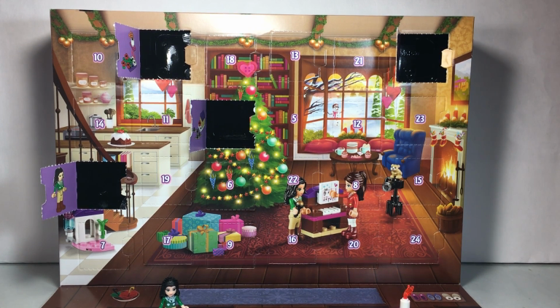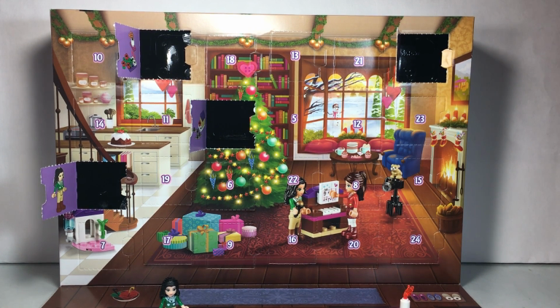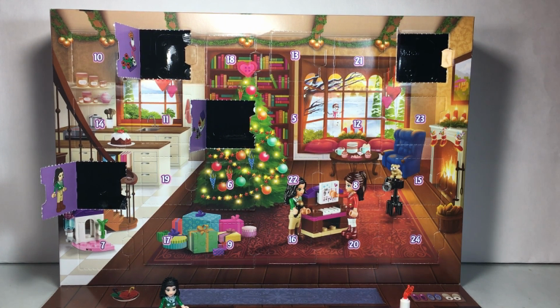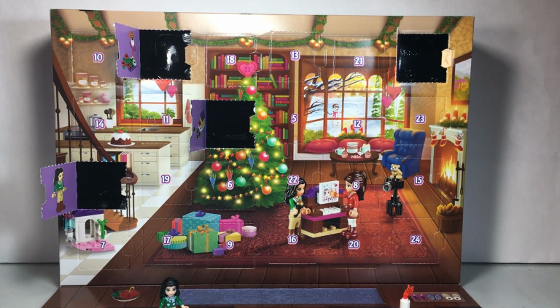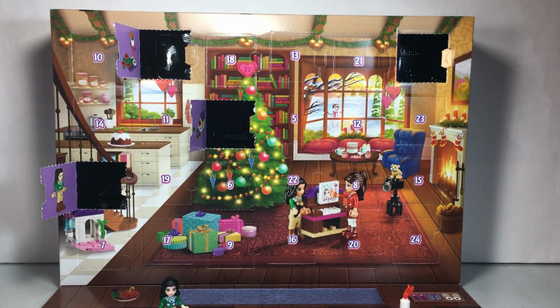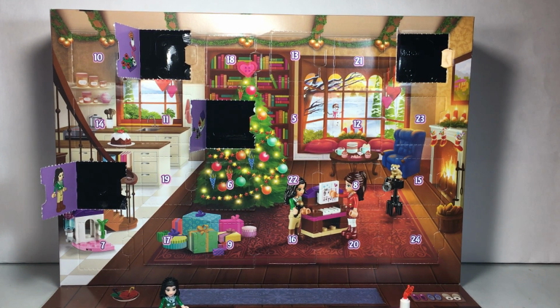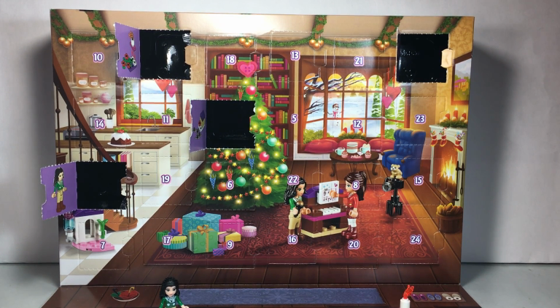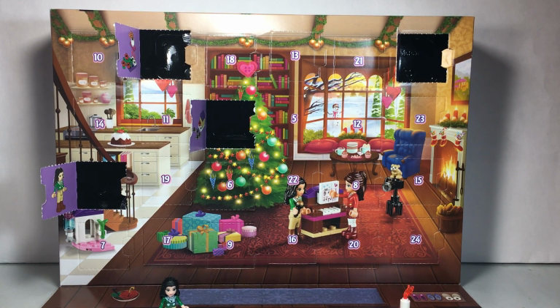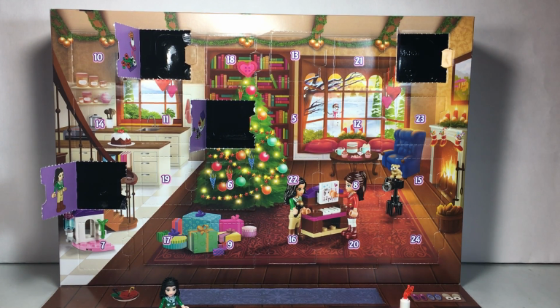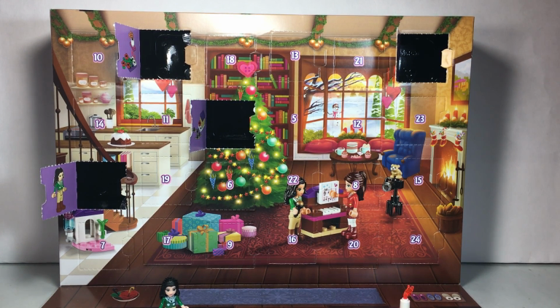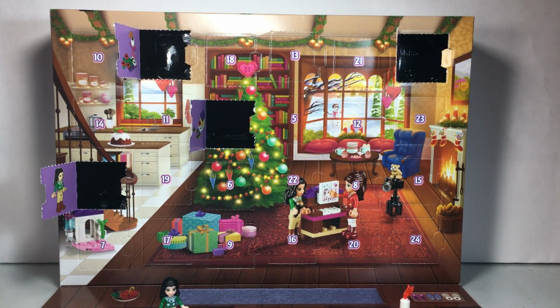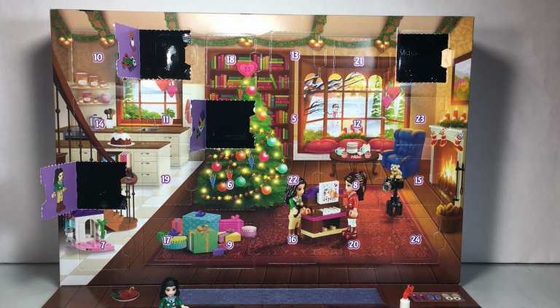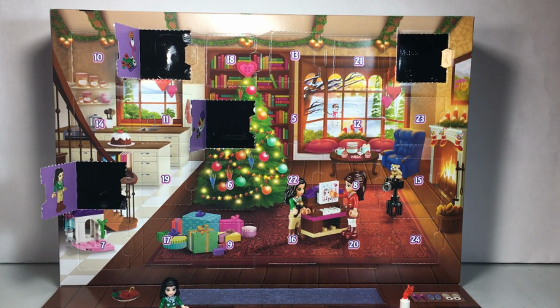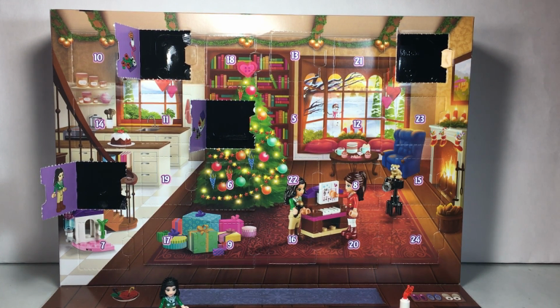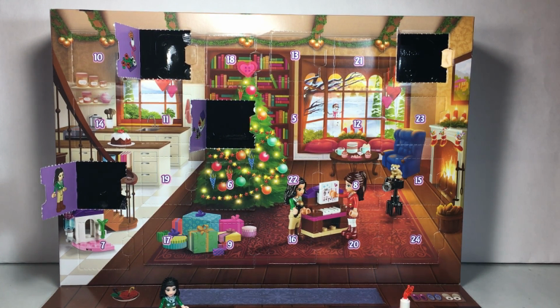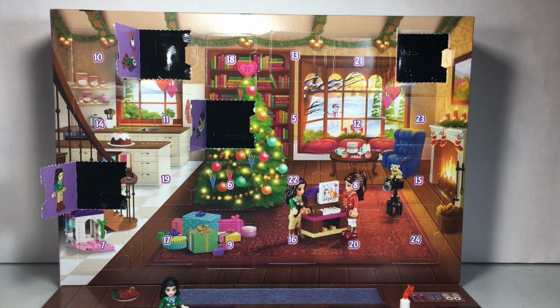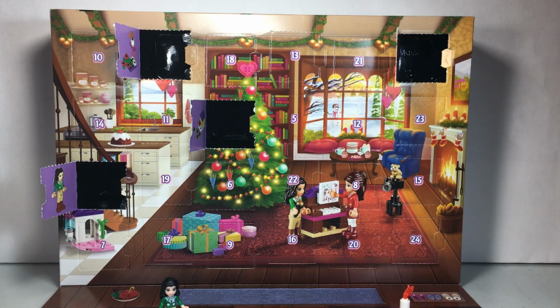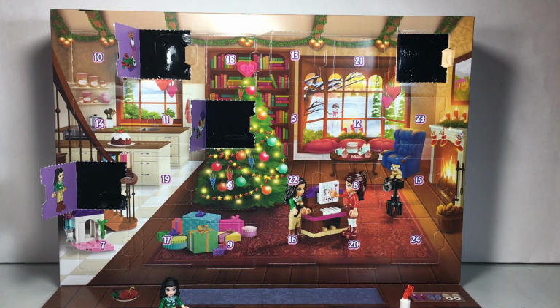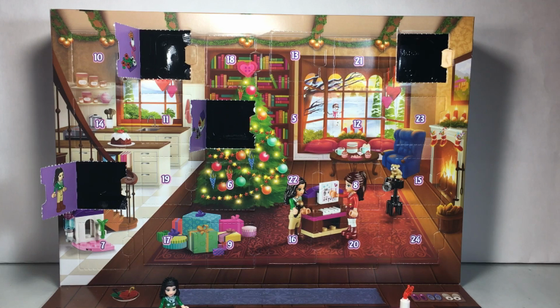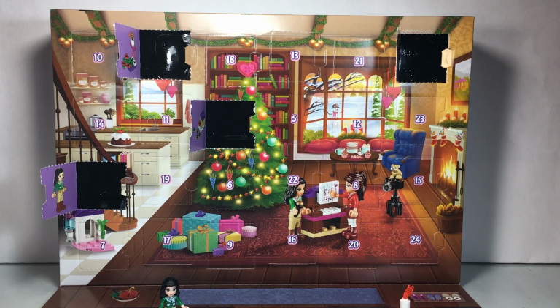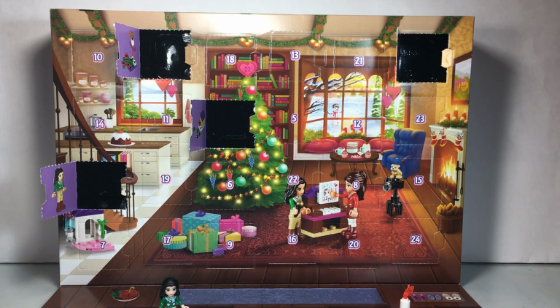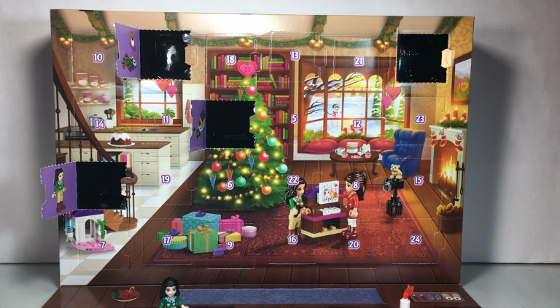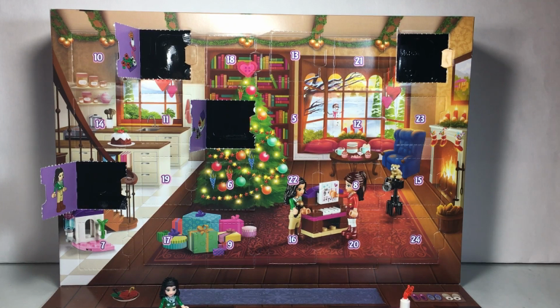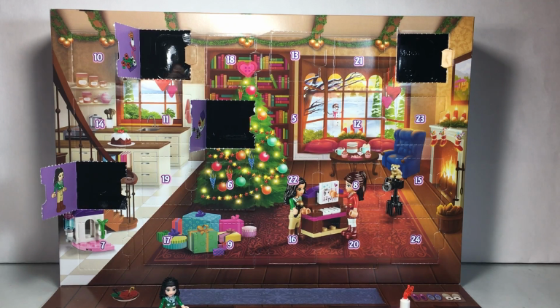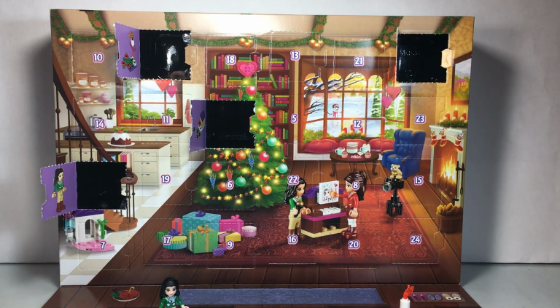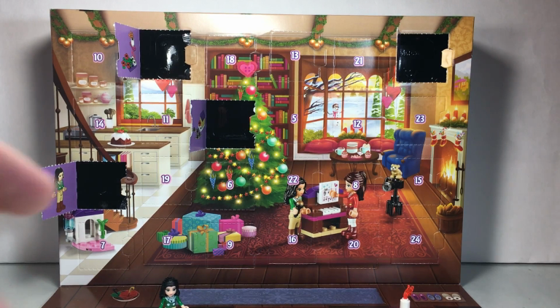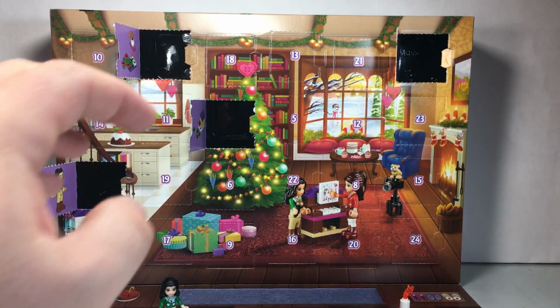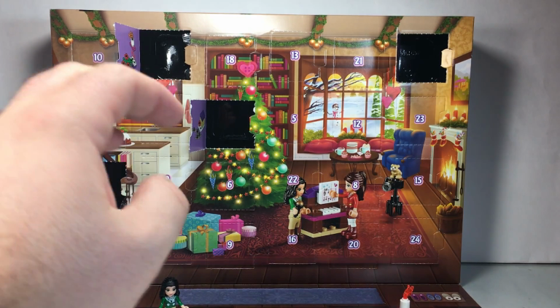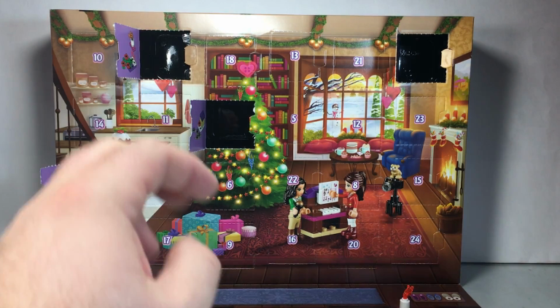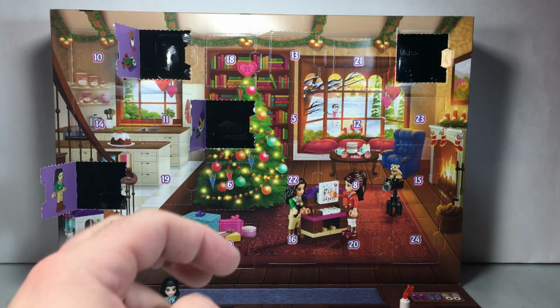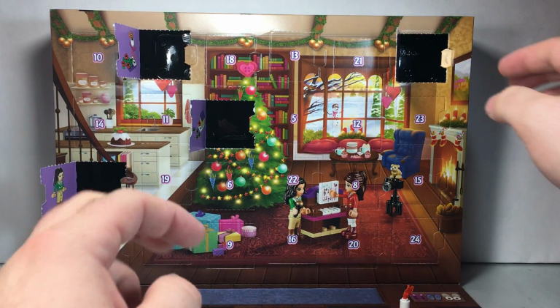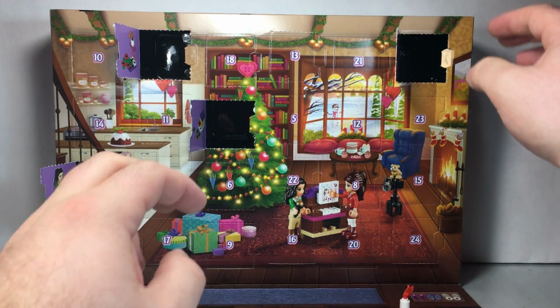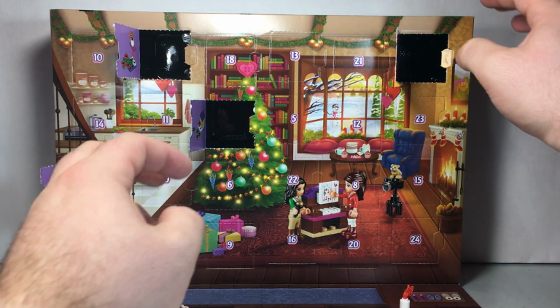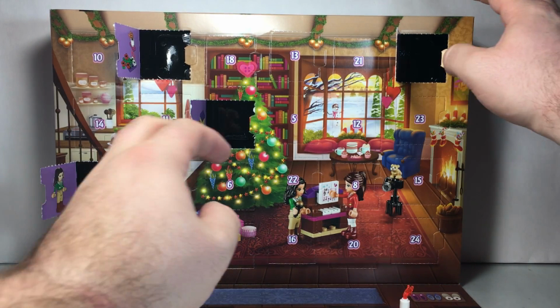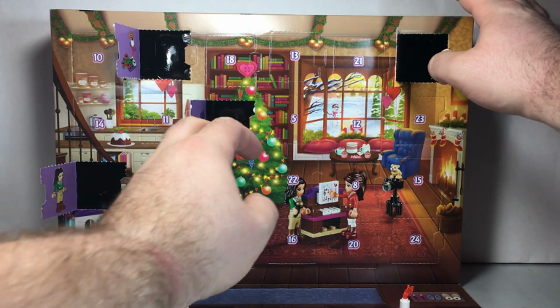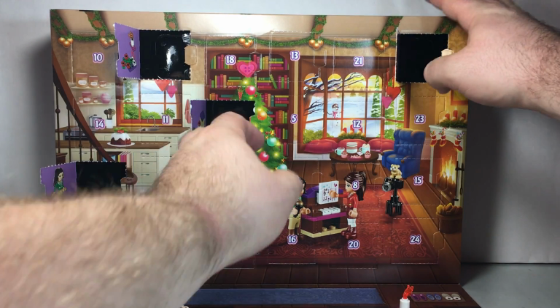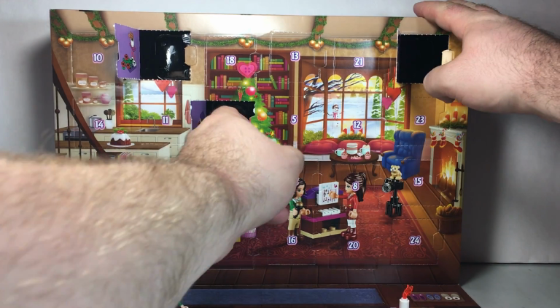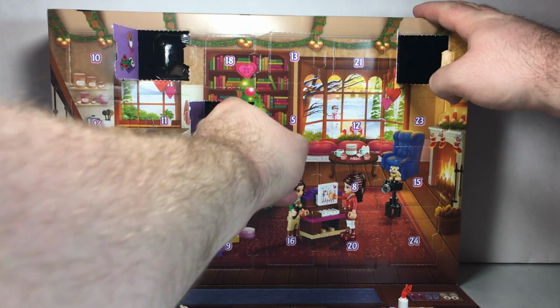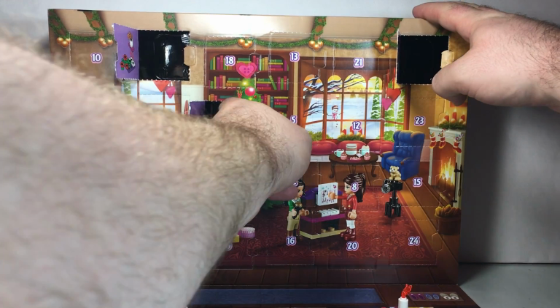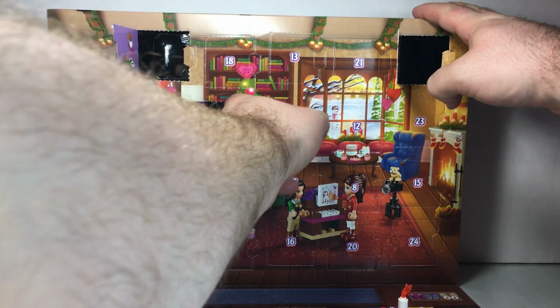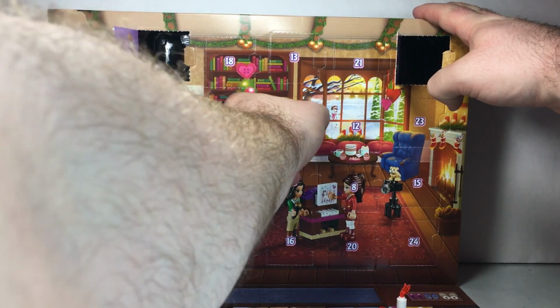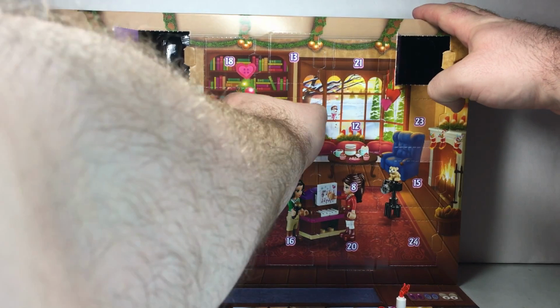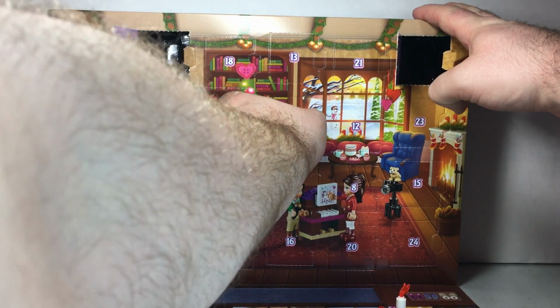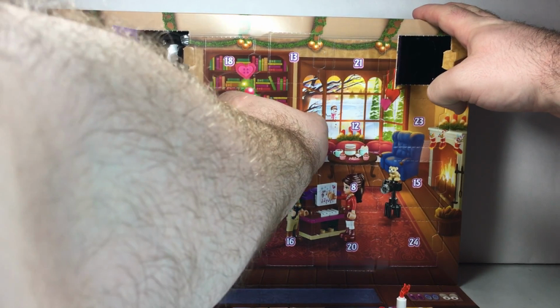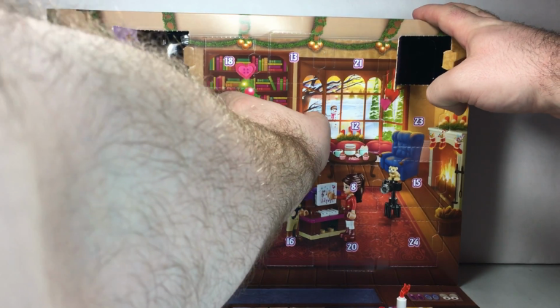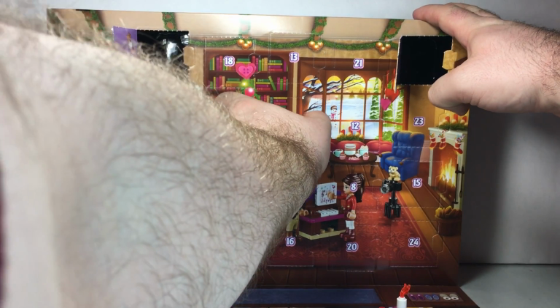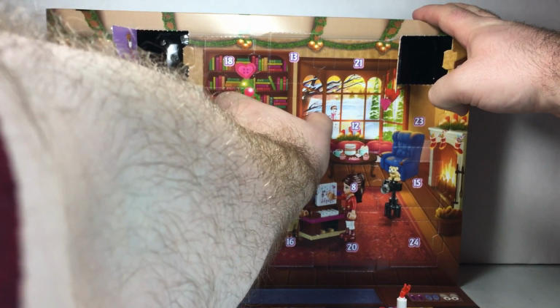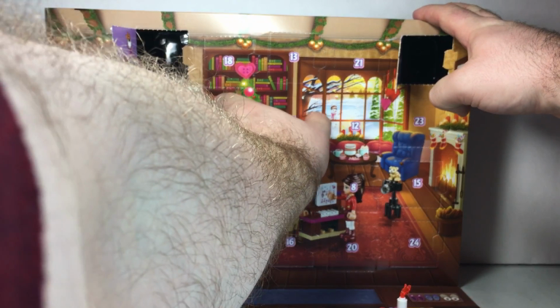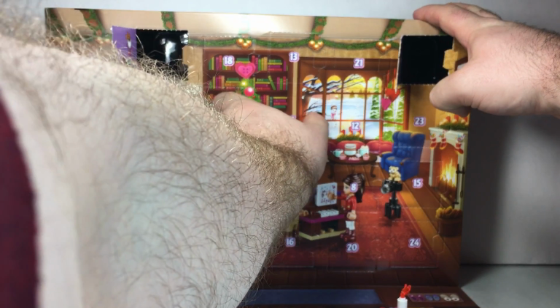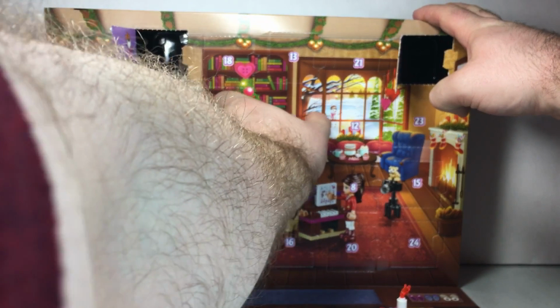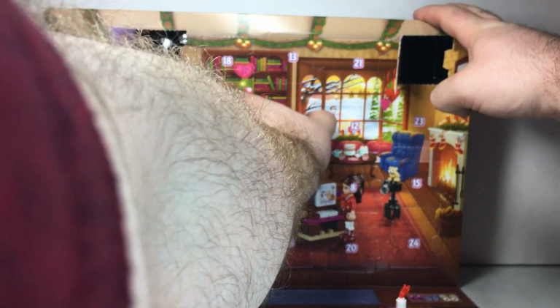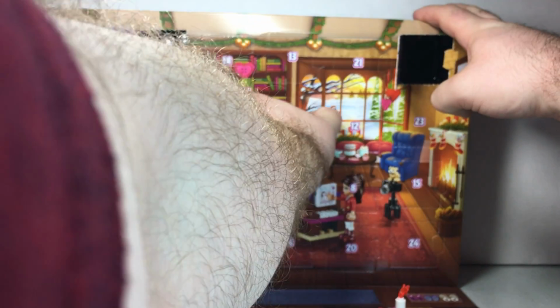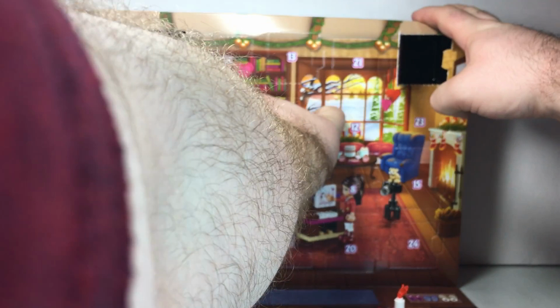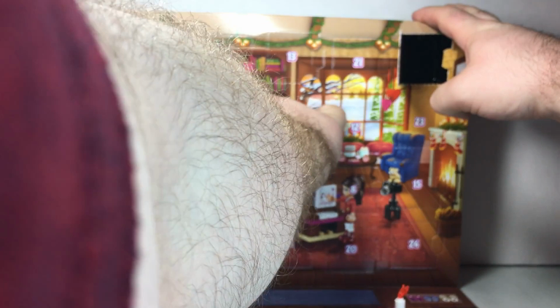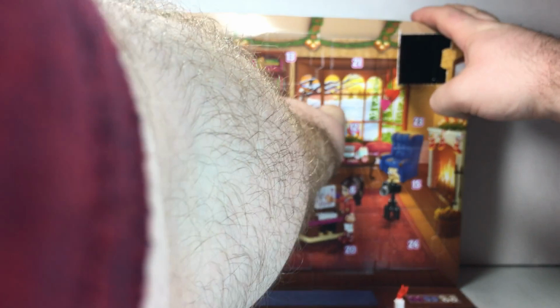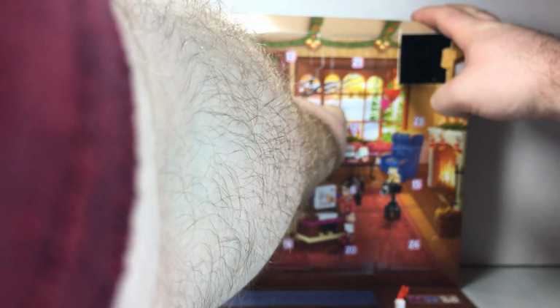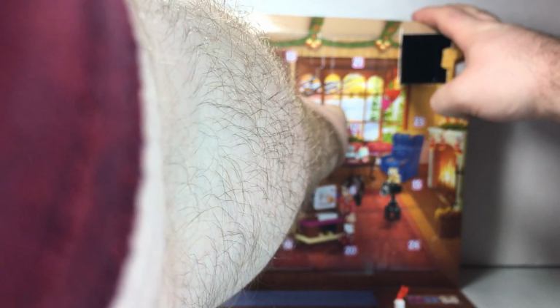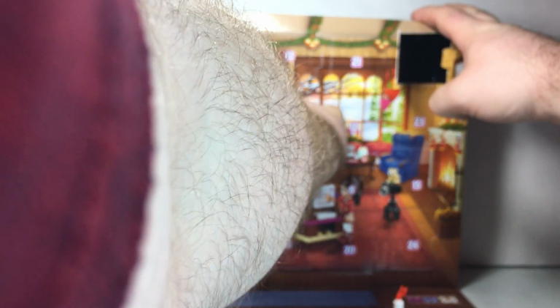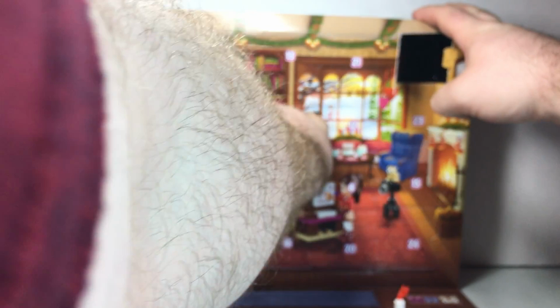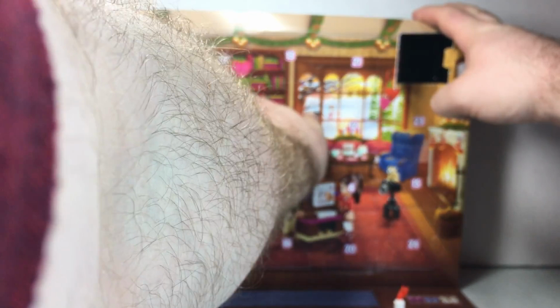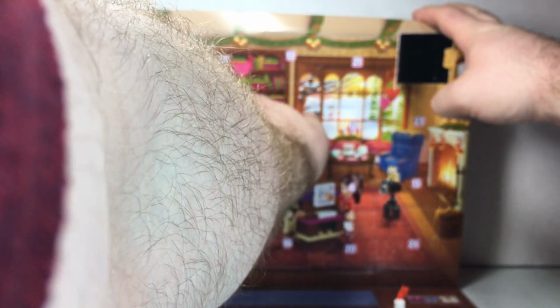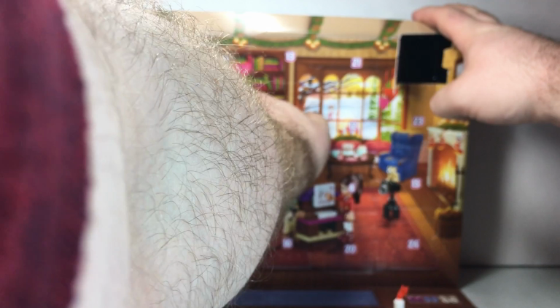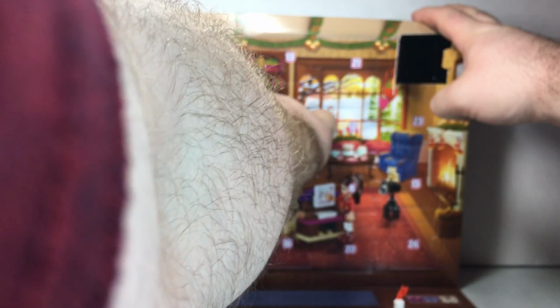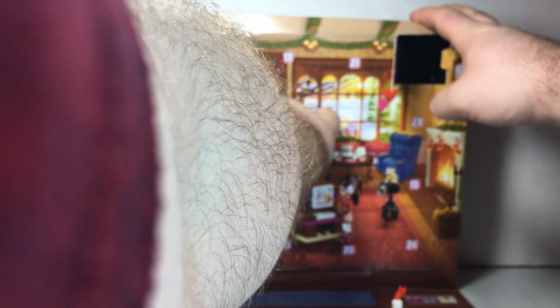Can you spot number five on the calendar? Smack dab in the middle, right near the bookcase. So let's open up number five and see what we've got inside.